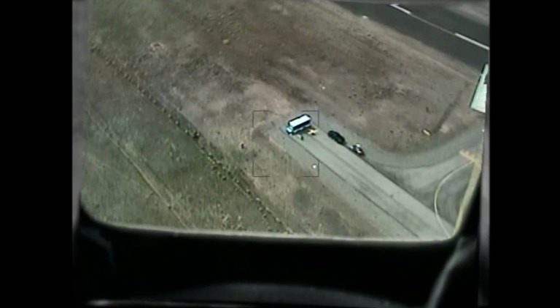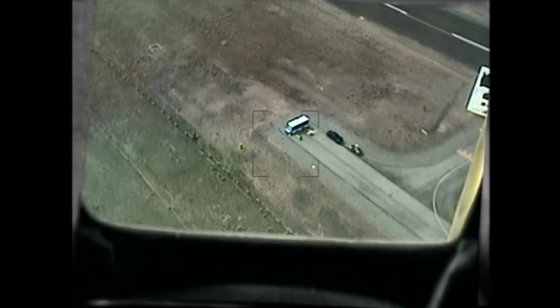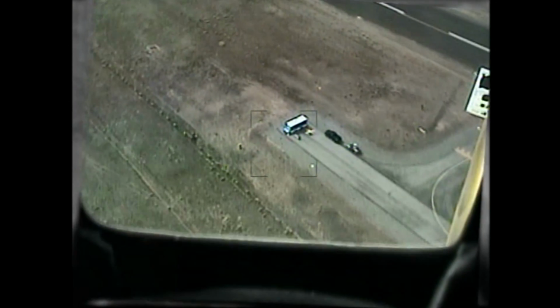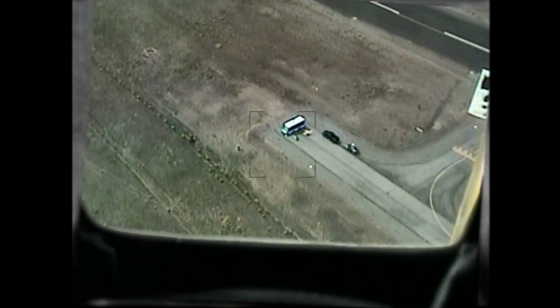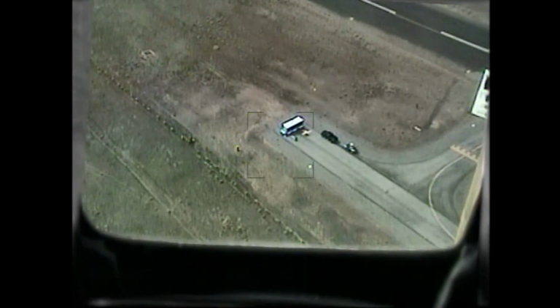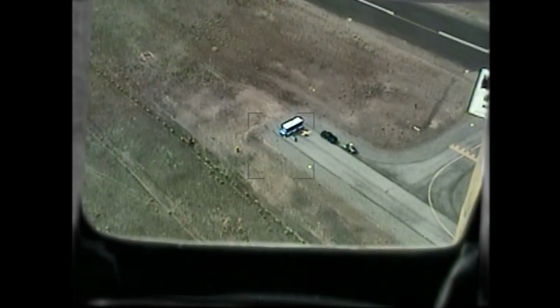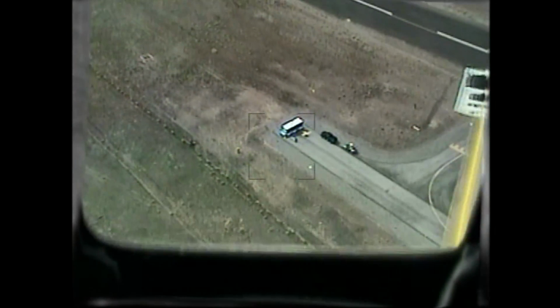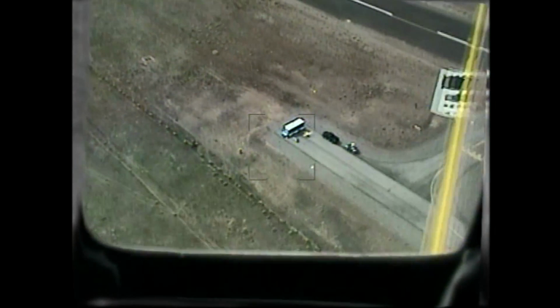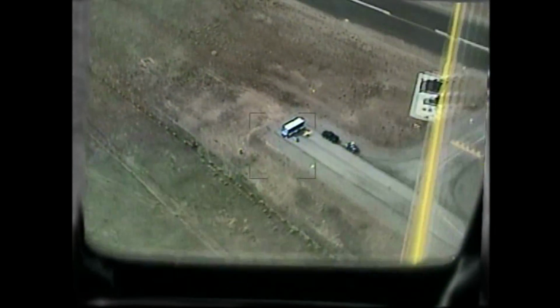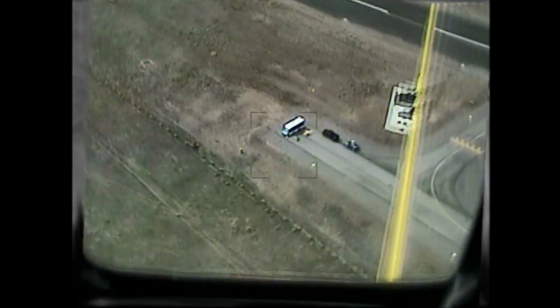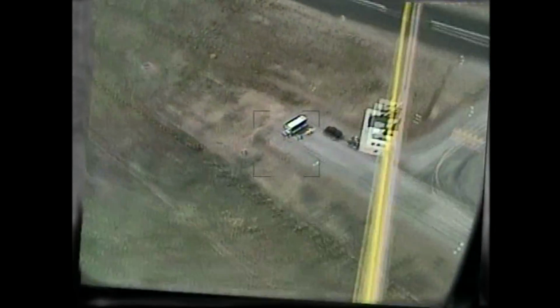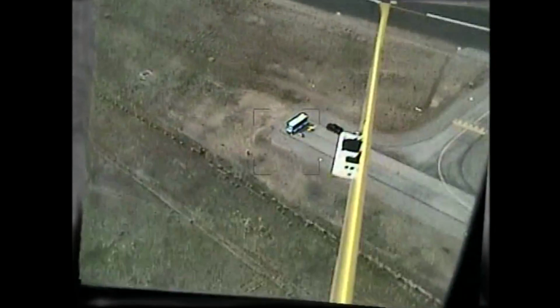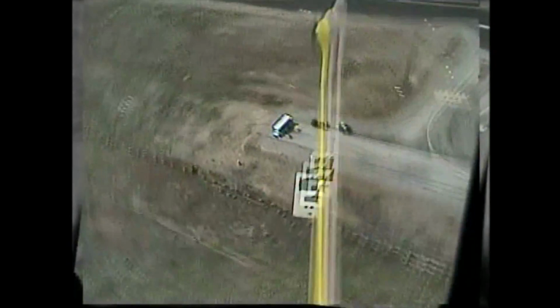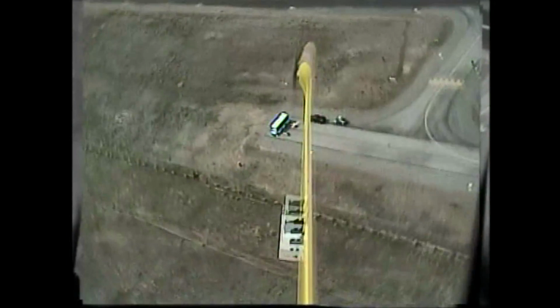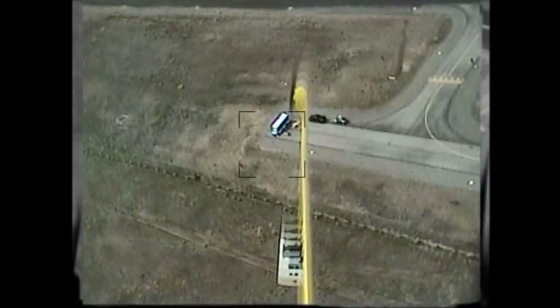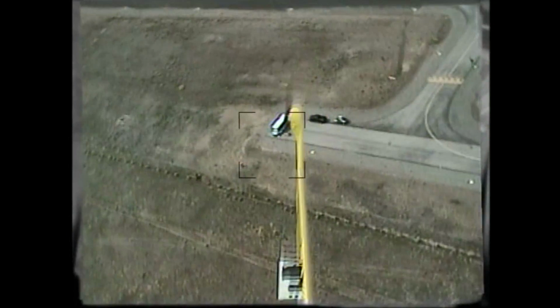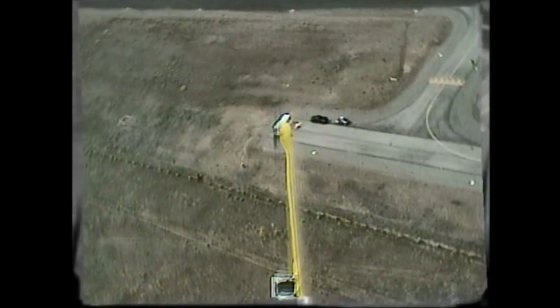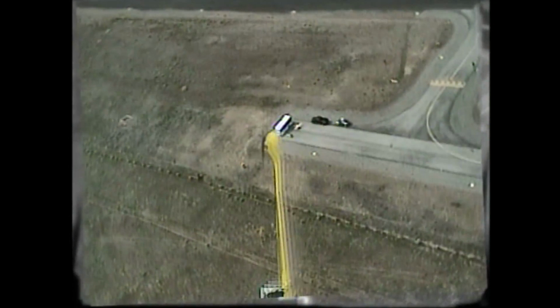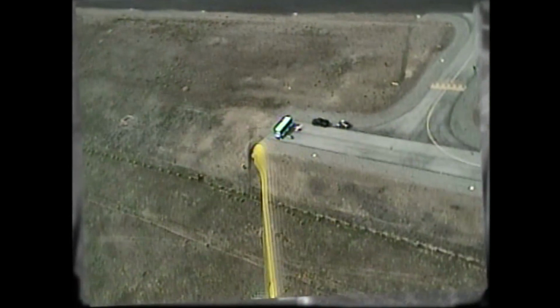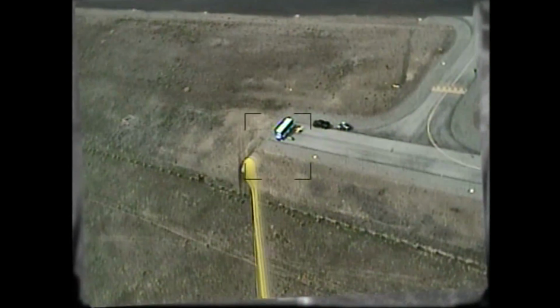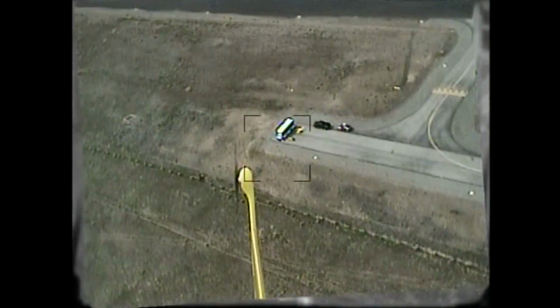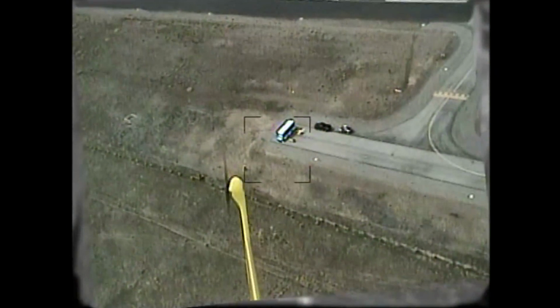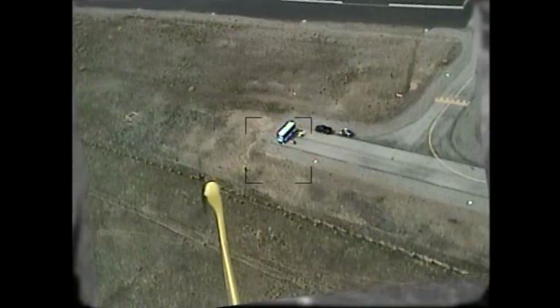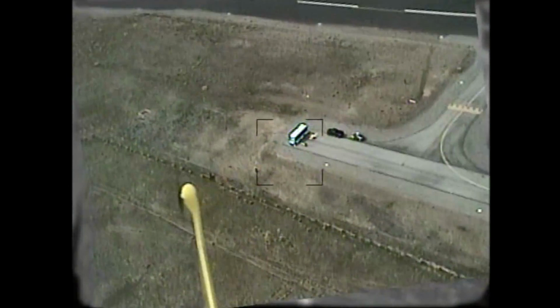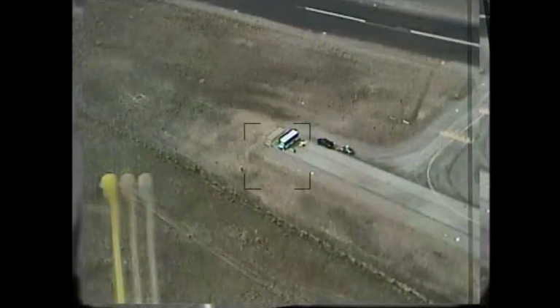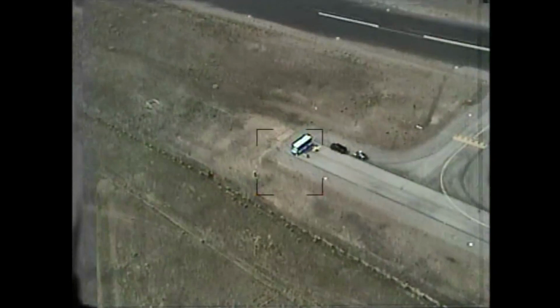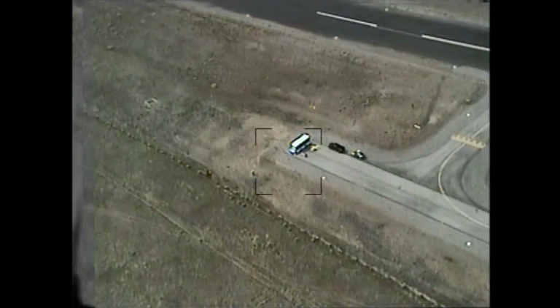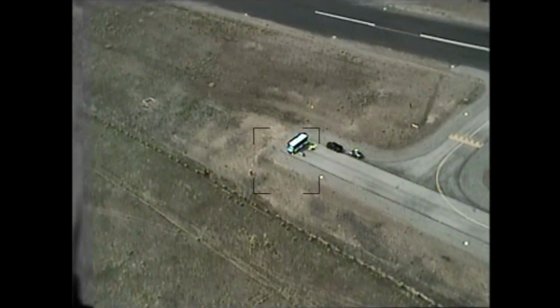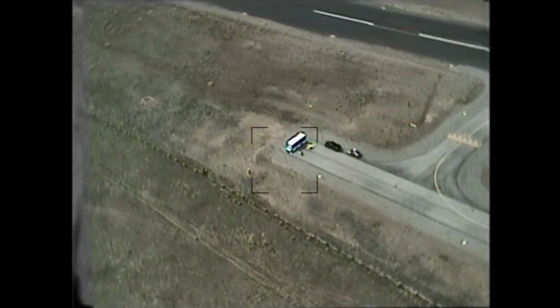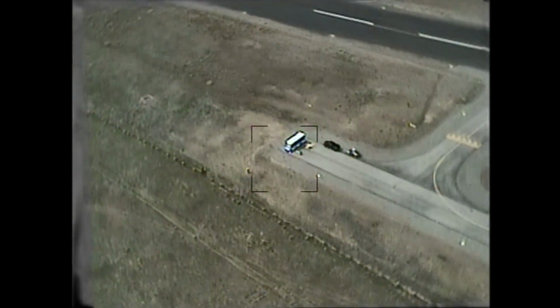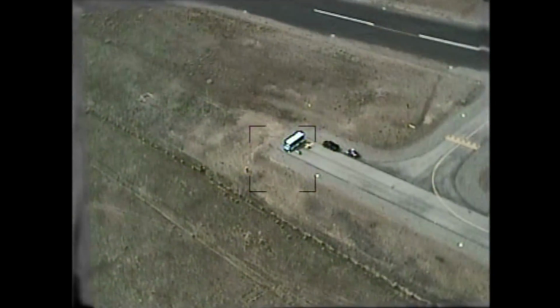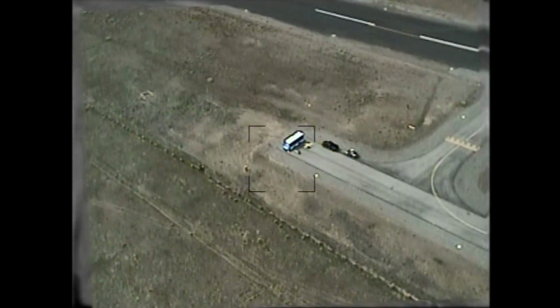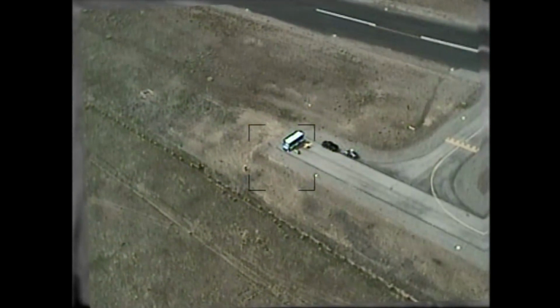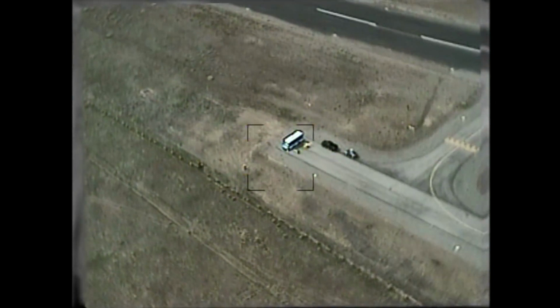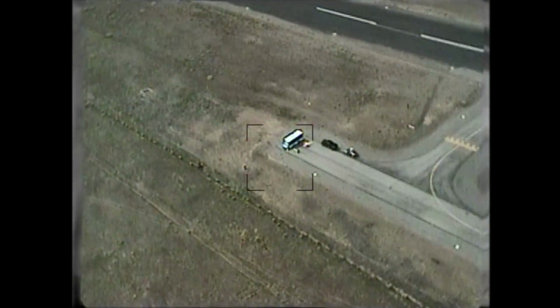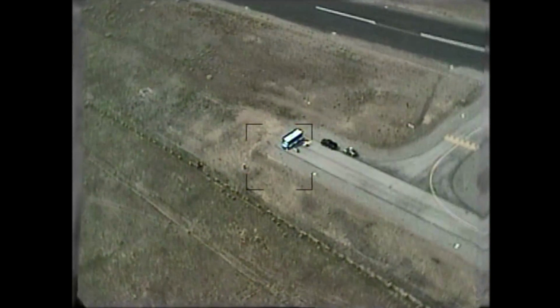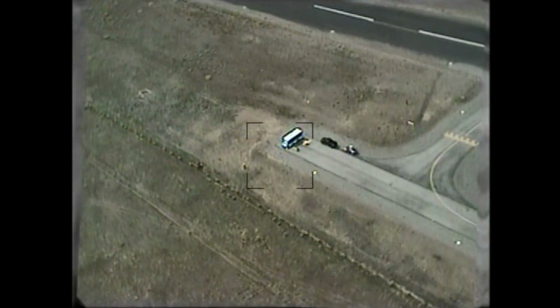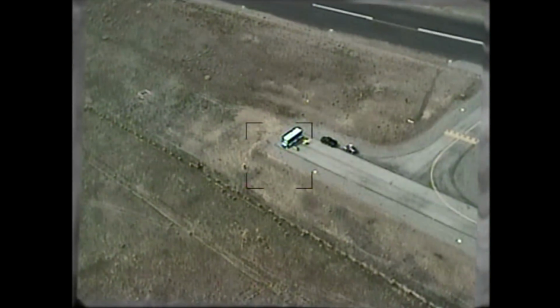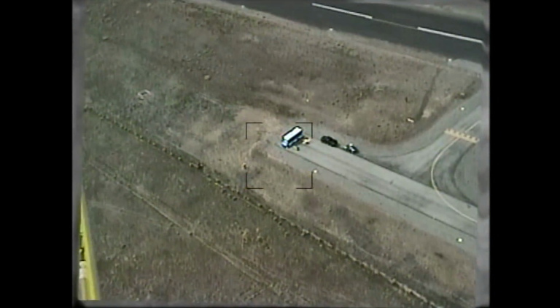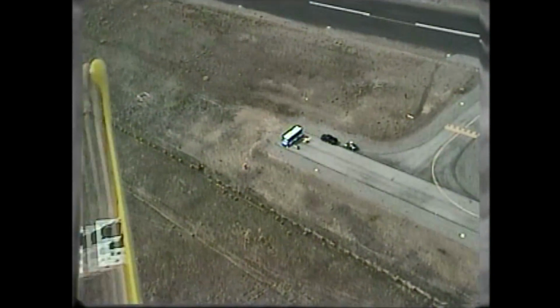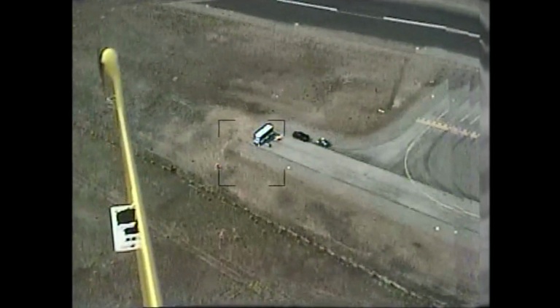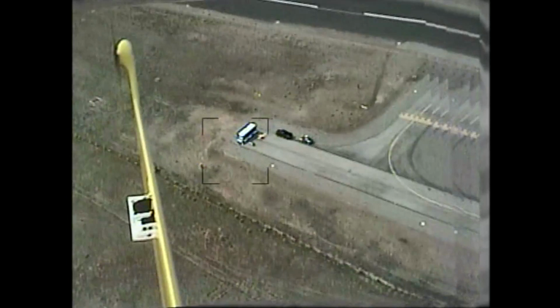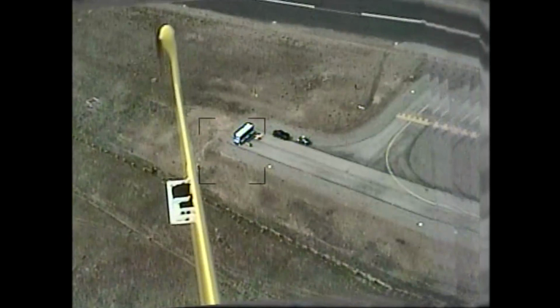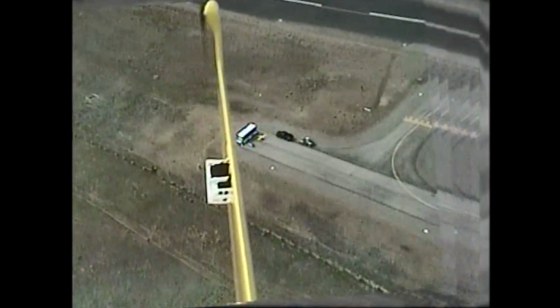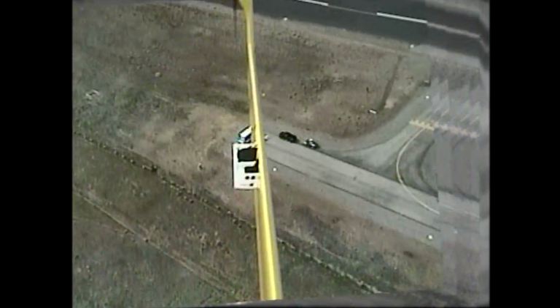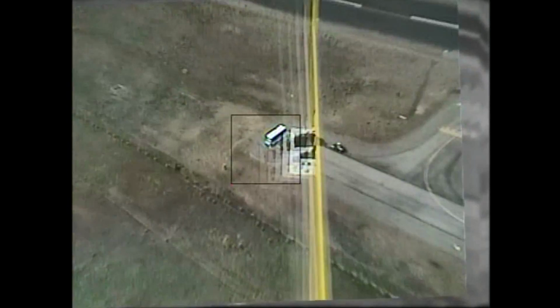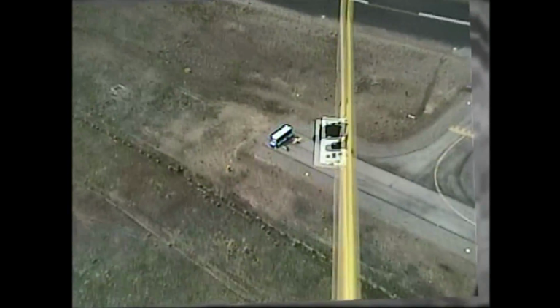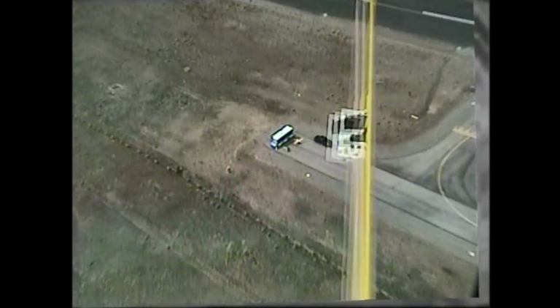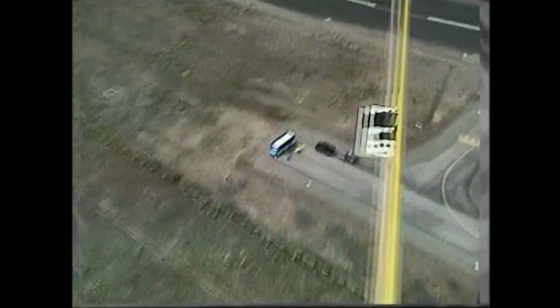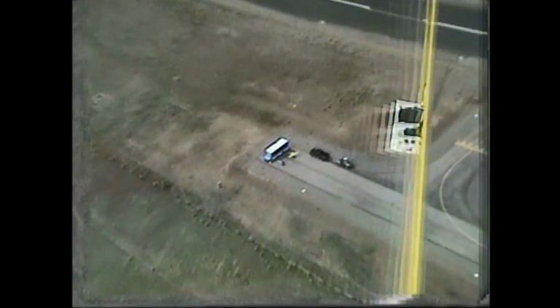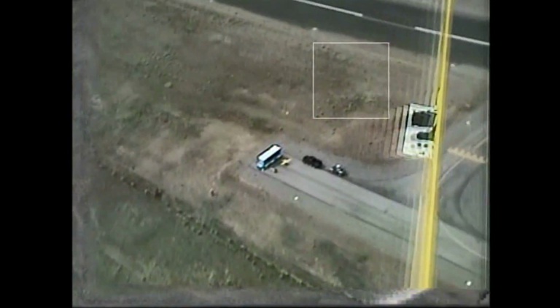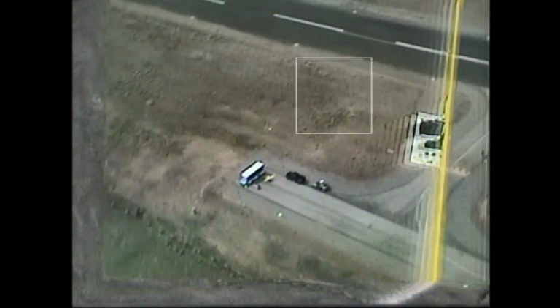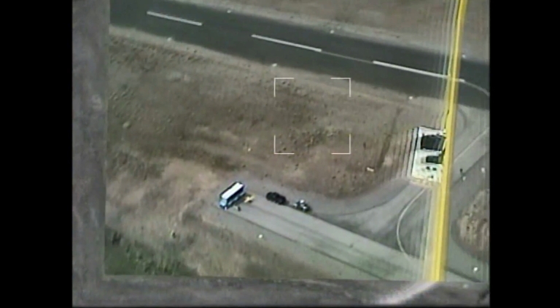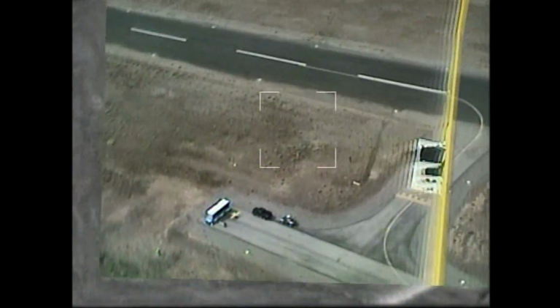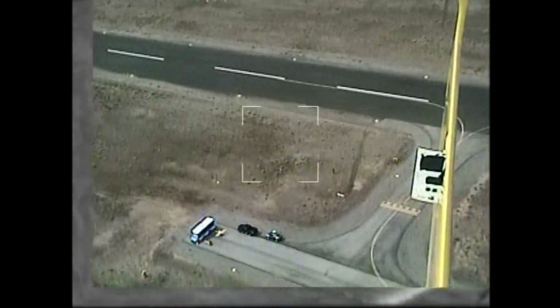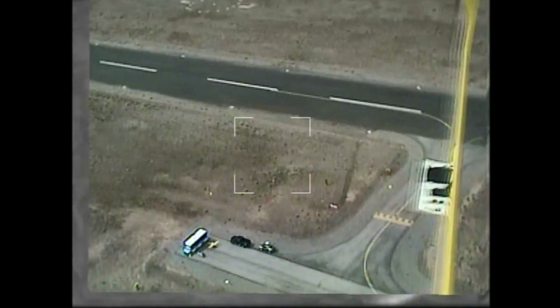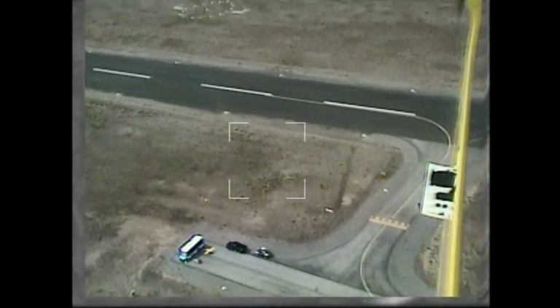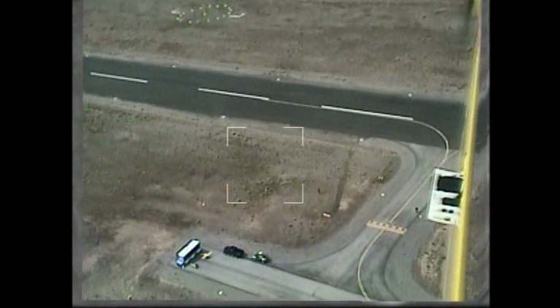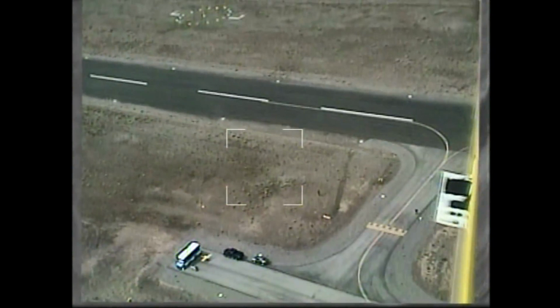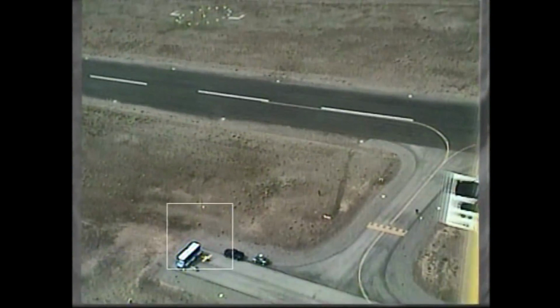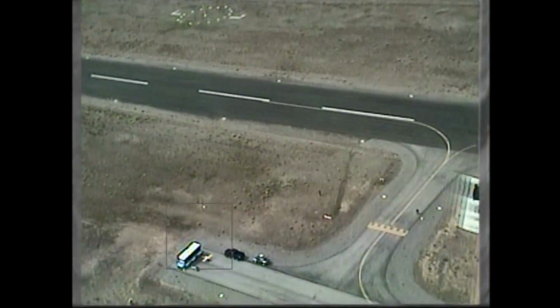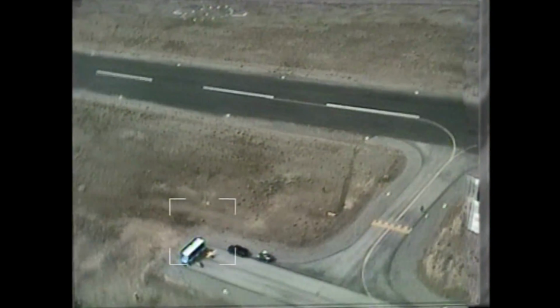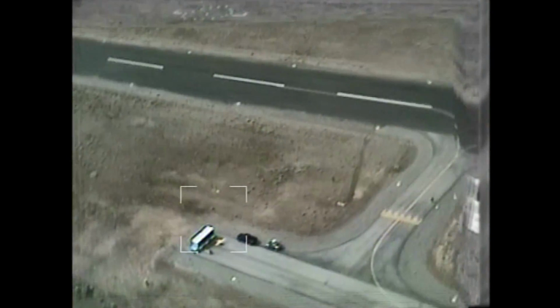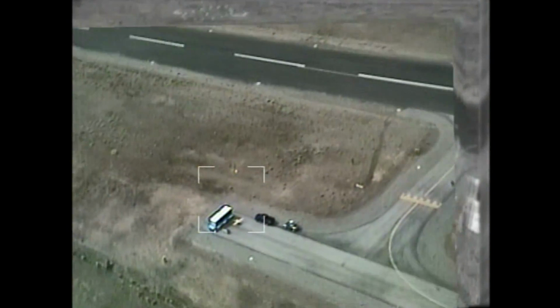So if the aircraft sat there and idled for five minutes since the power to run up — that's a lot of idling.